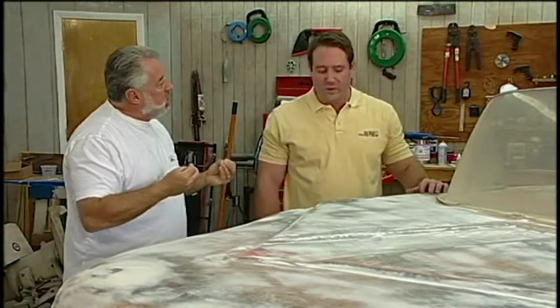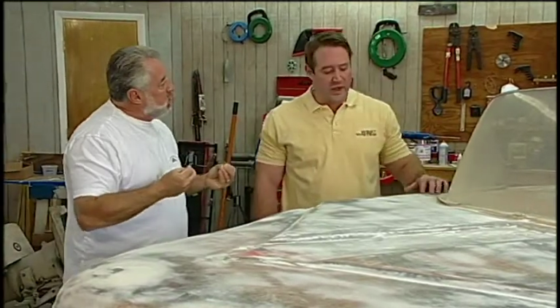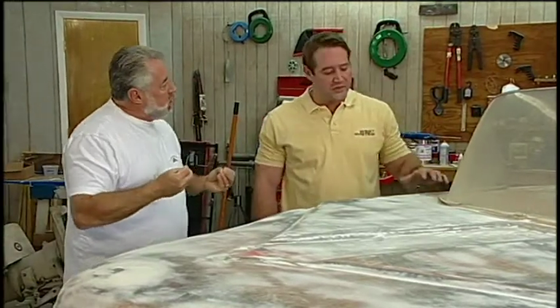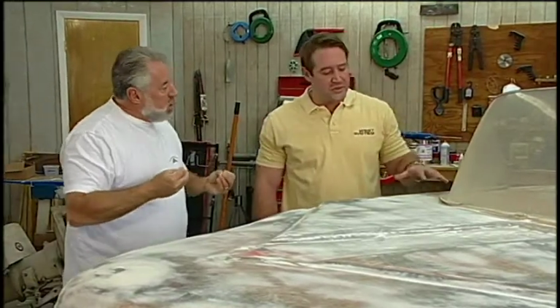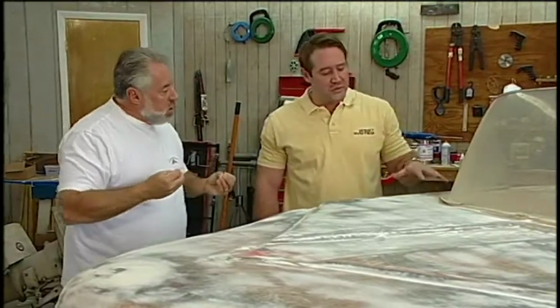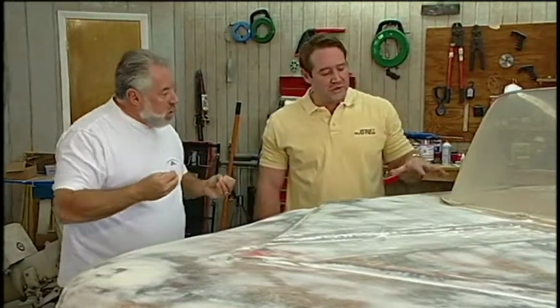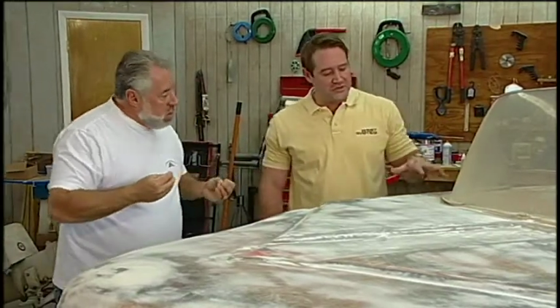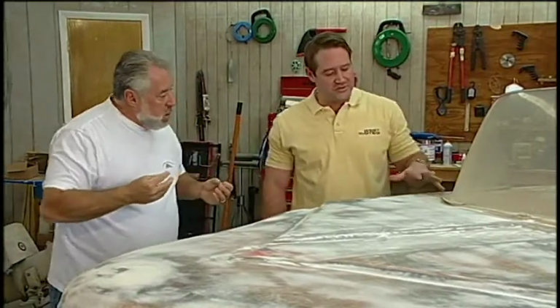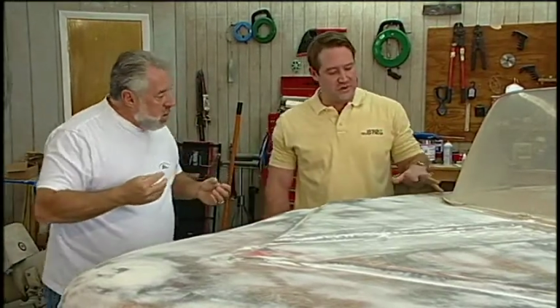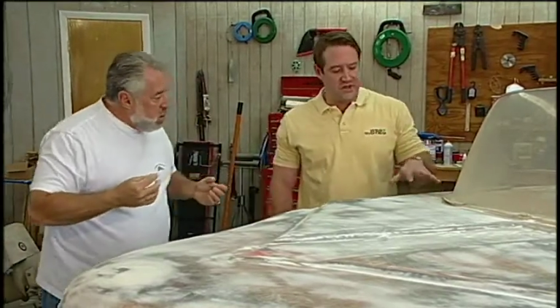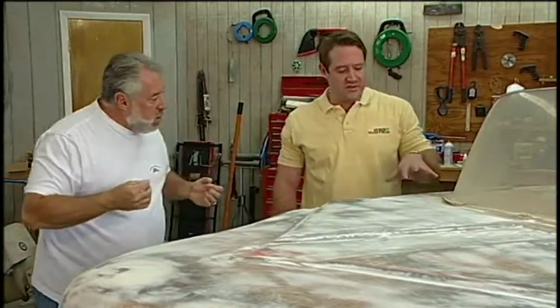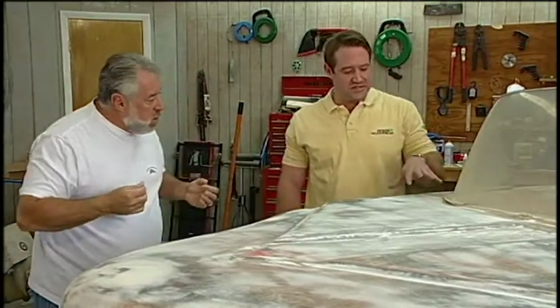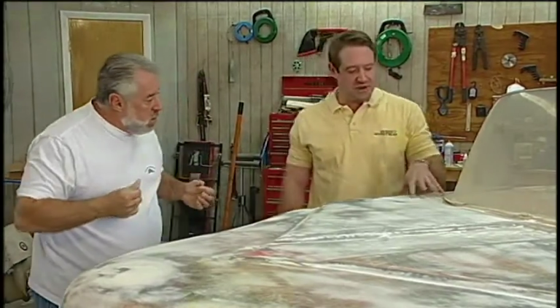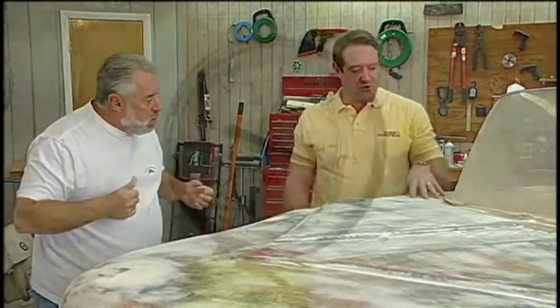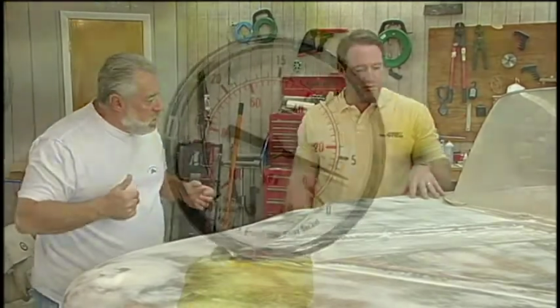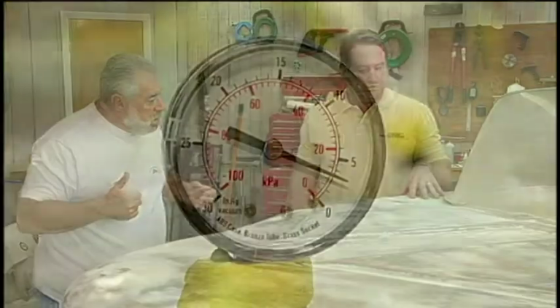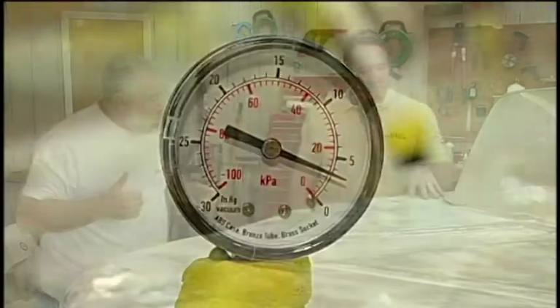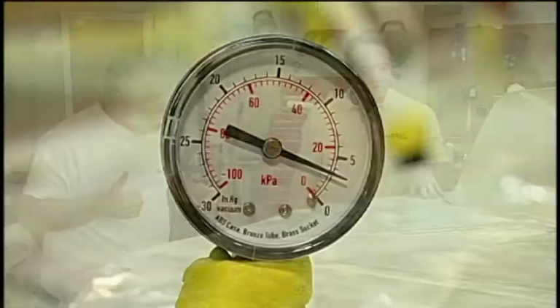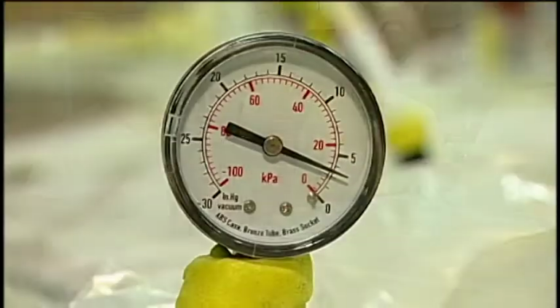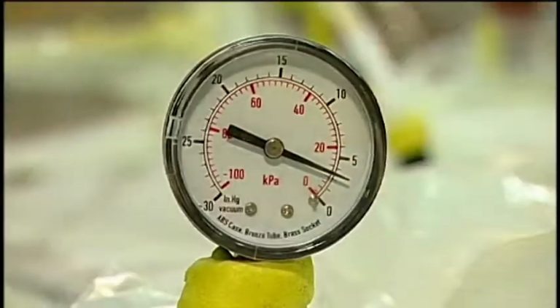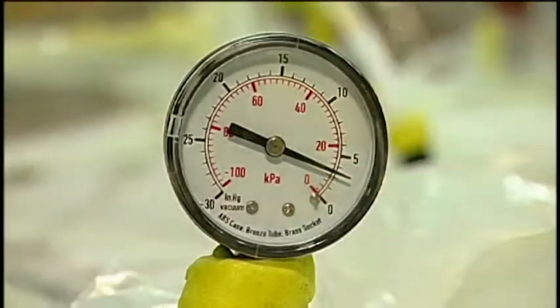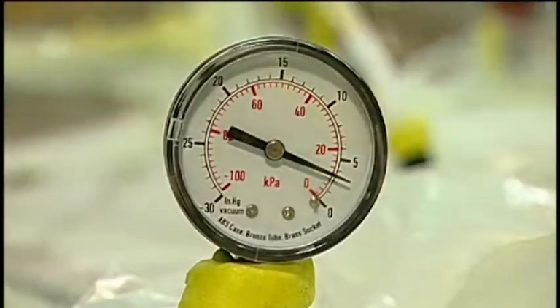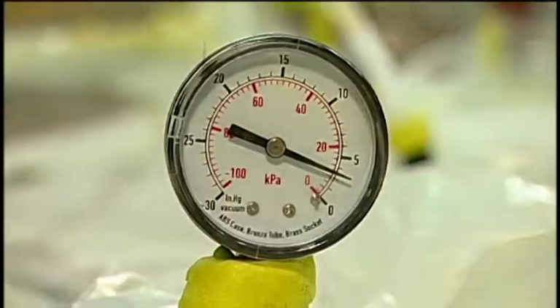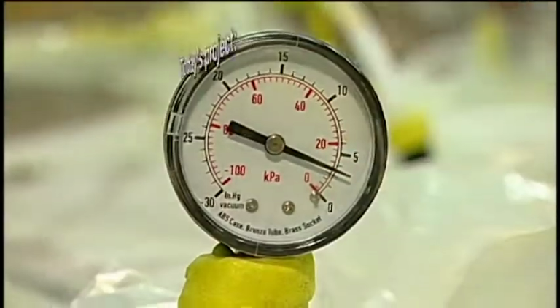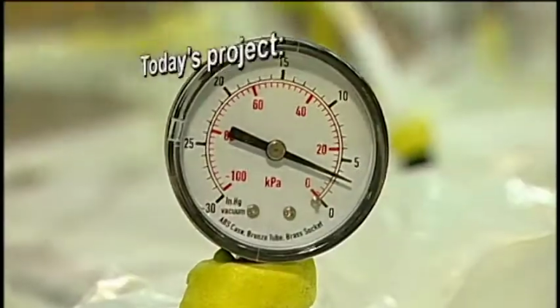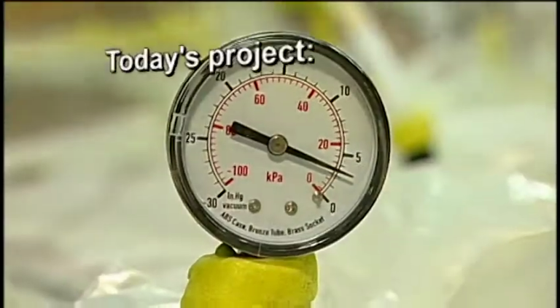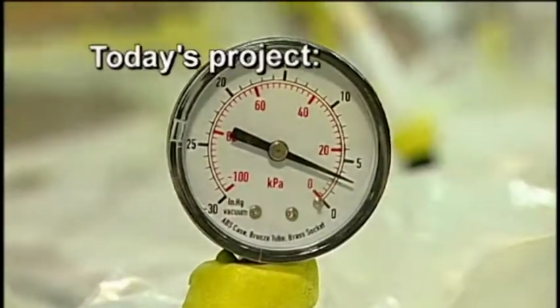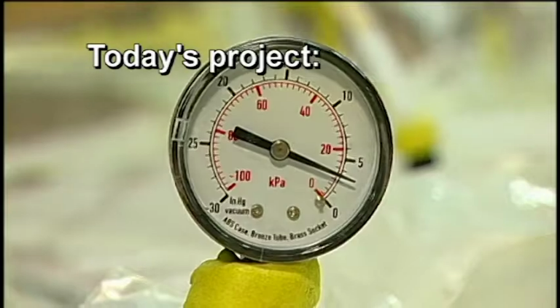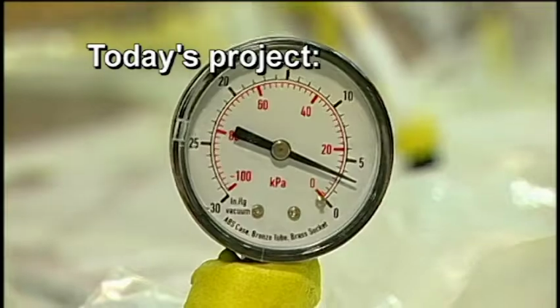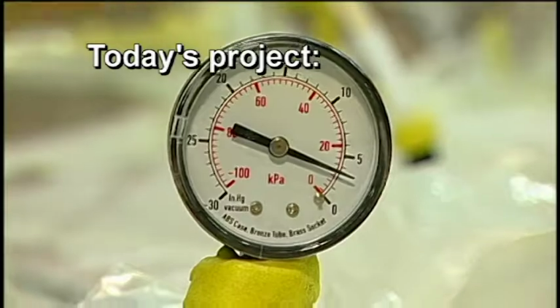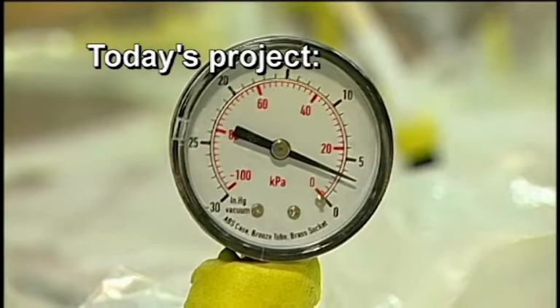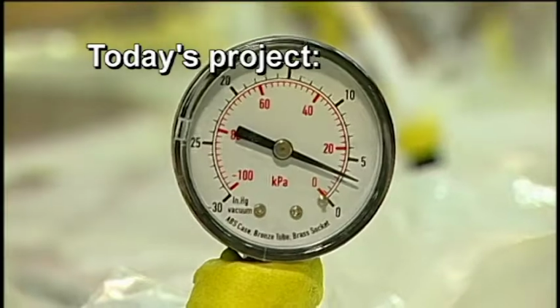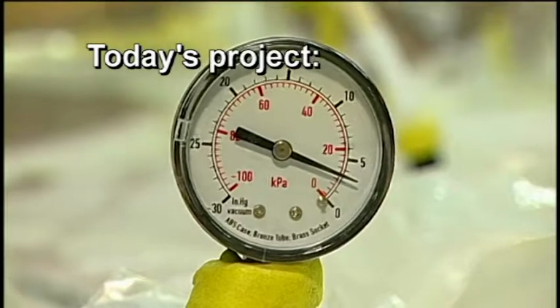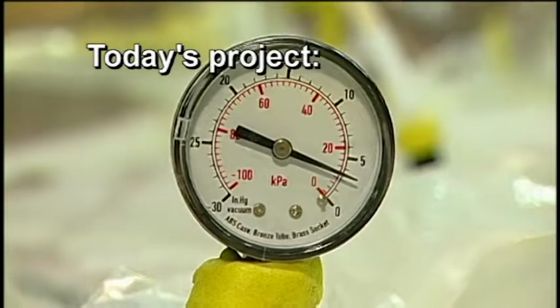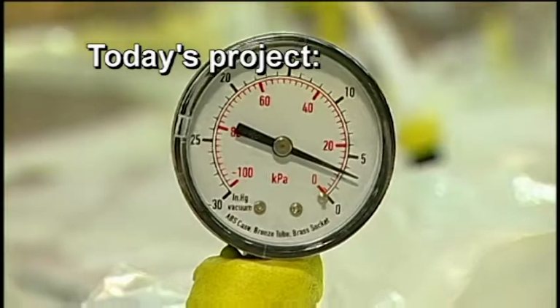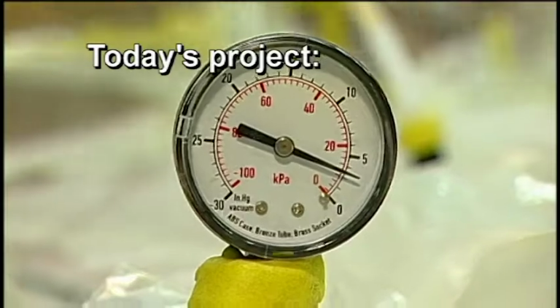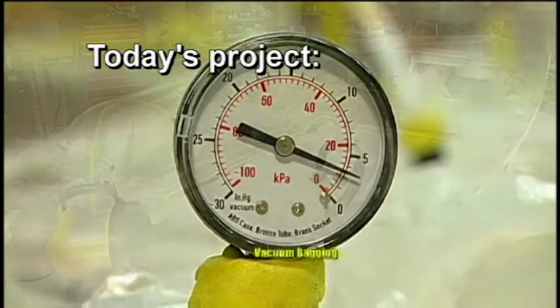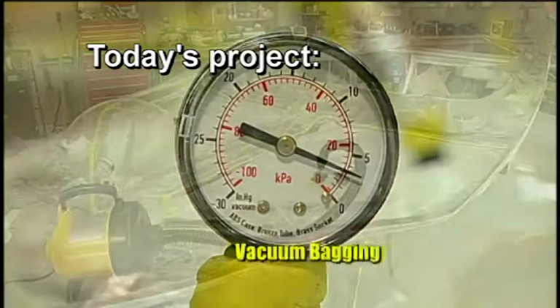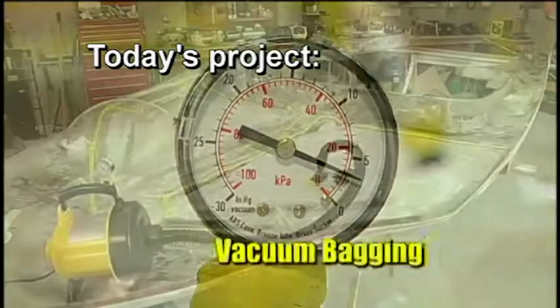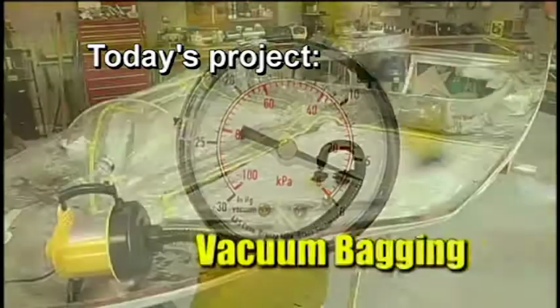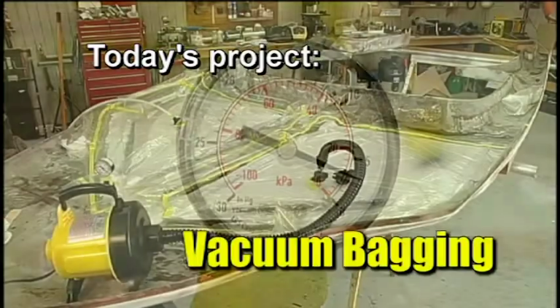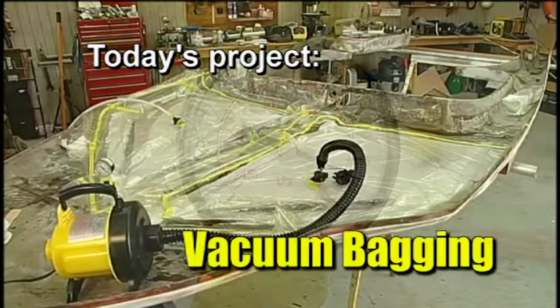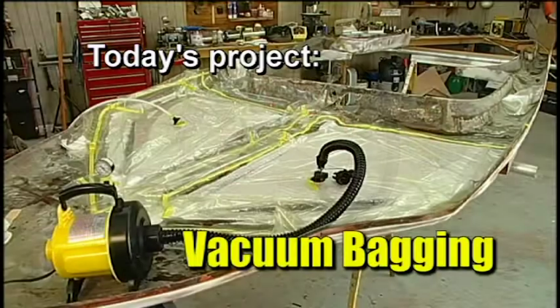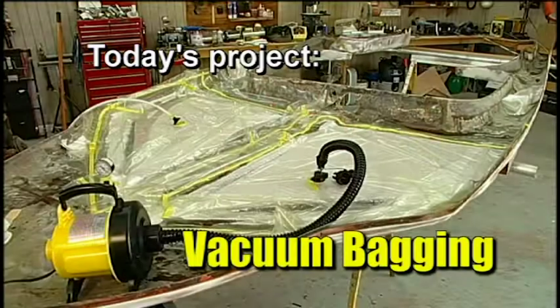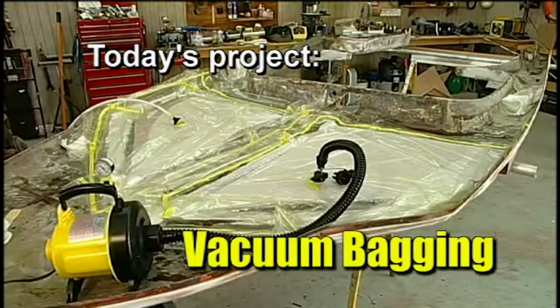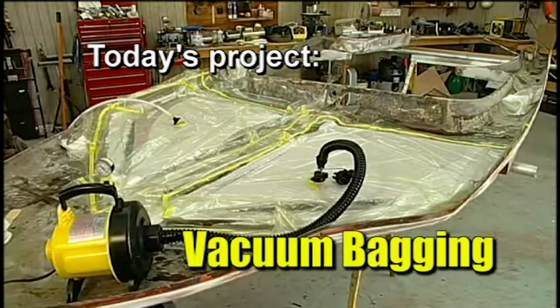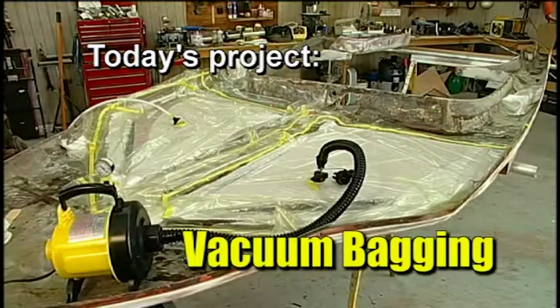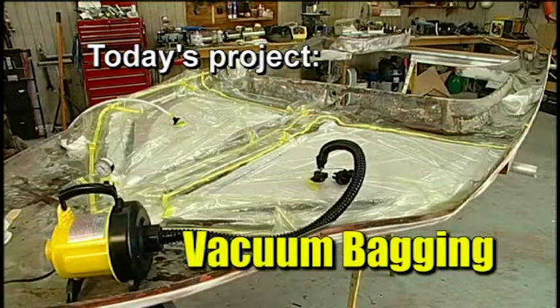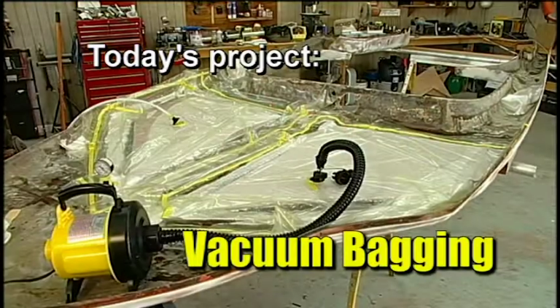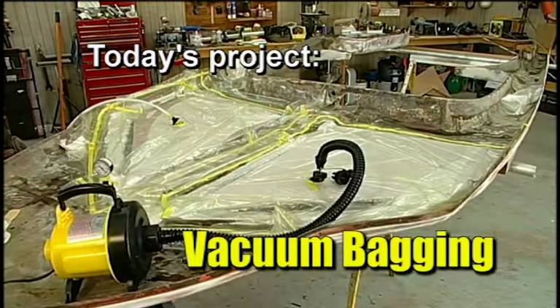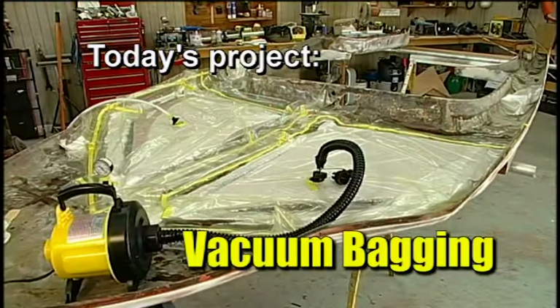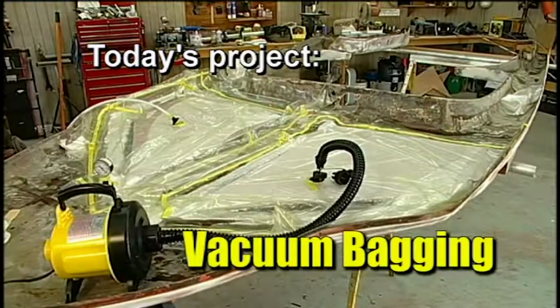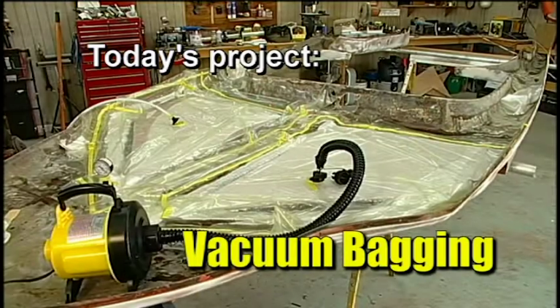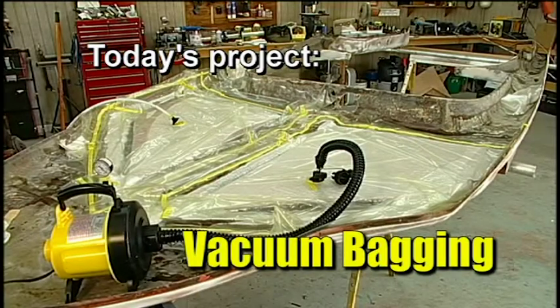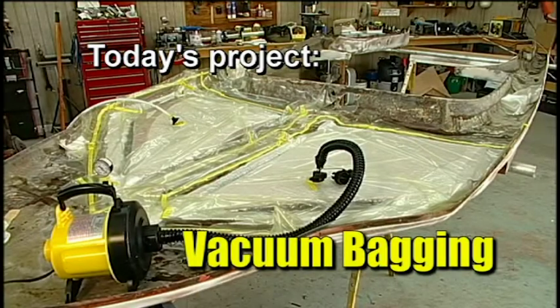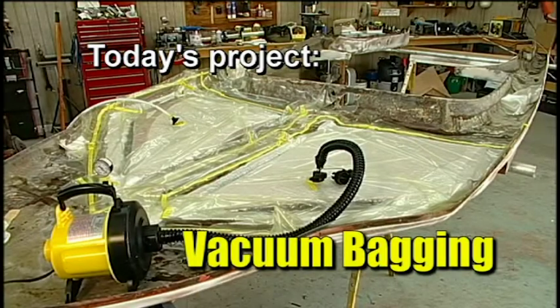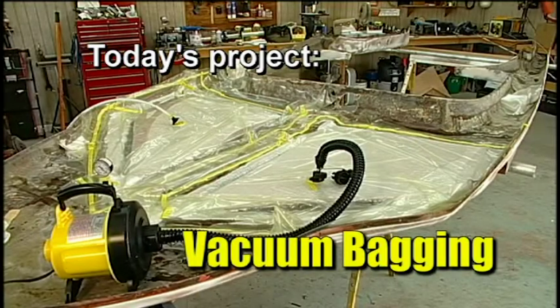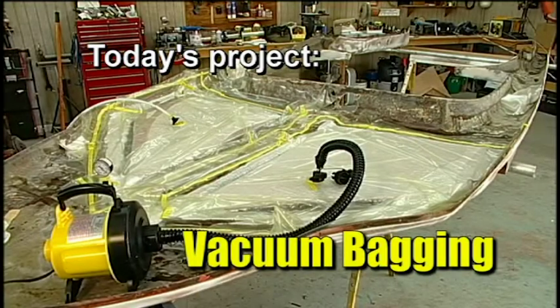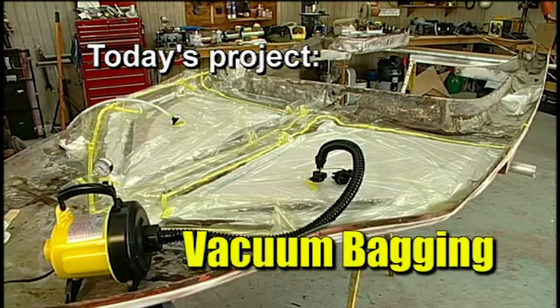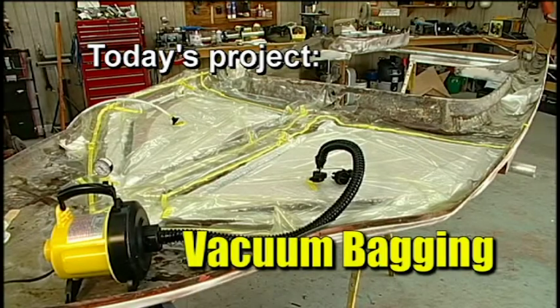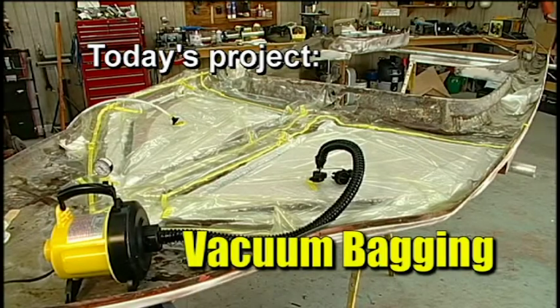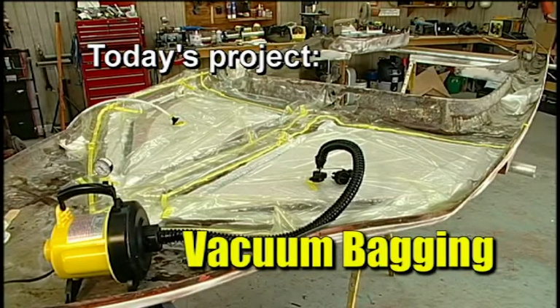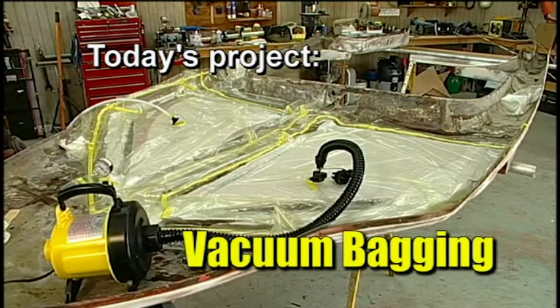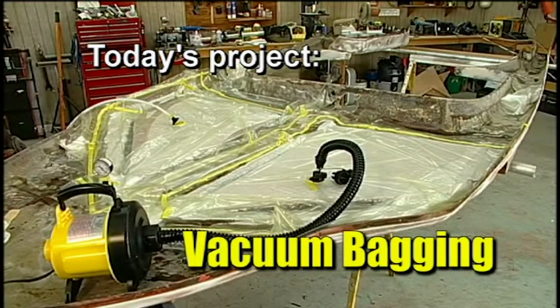I think we can straighten this out using quite a simple technique called vacuum bagging. Well, this is going to be very, very exciting.